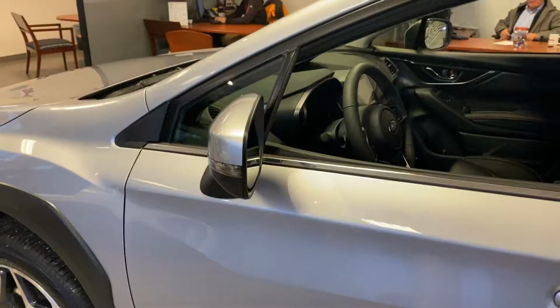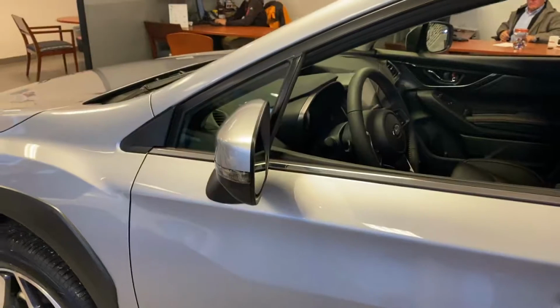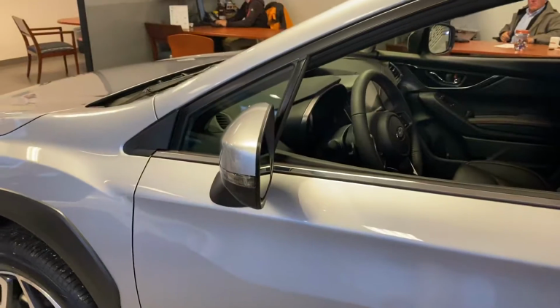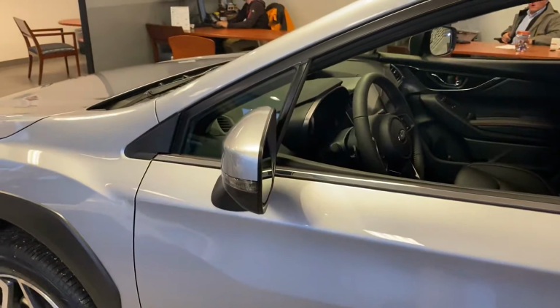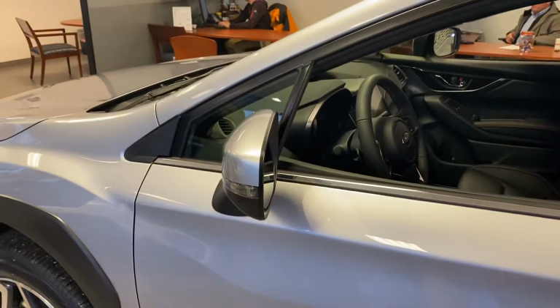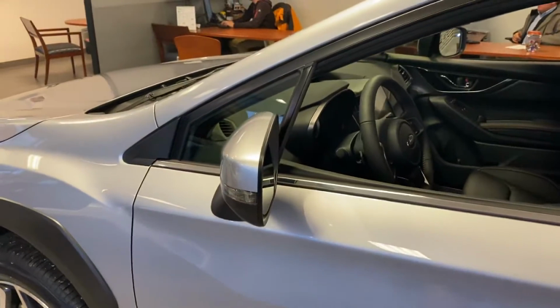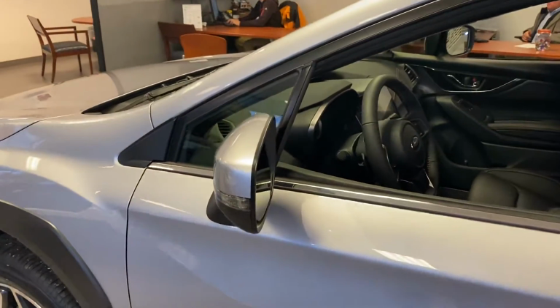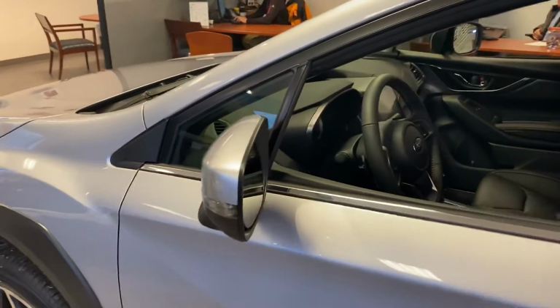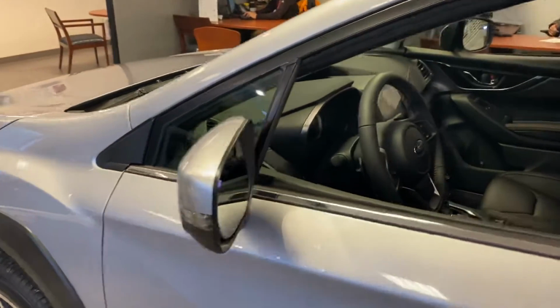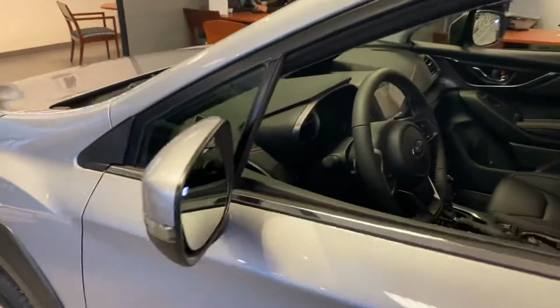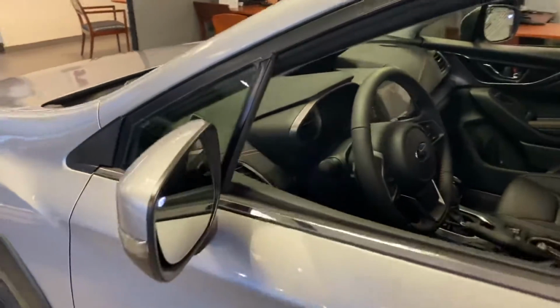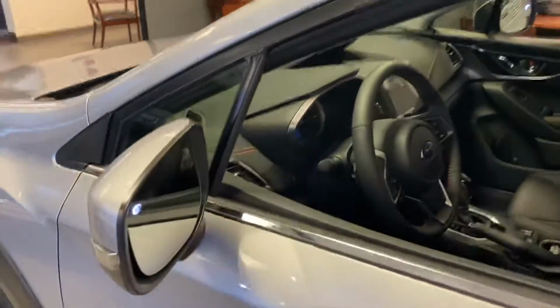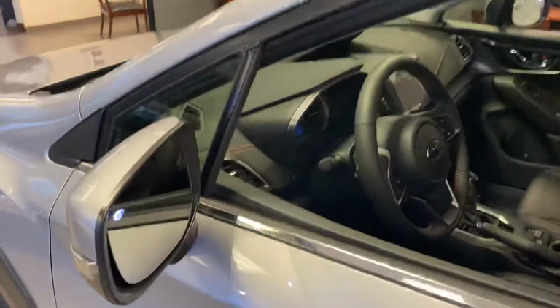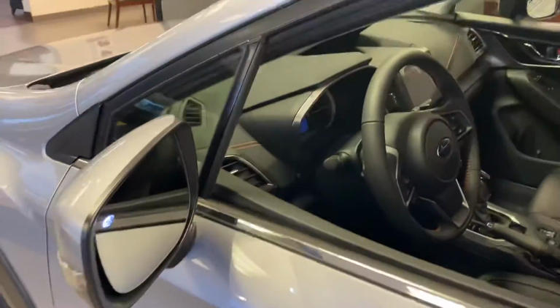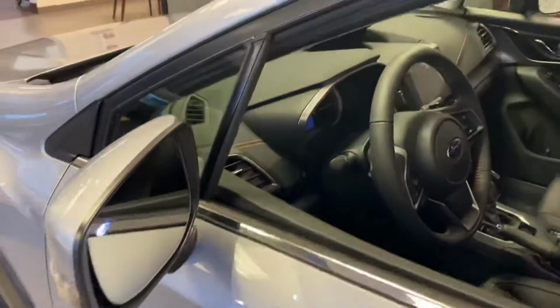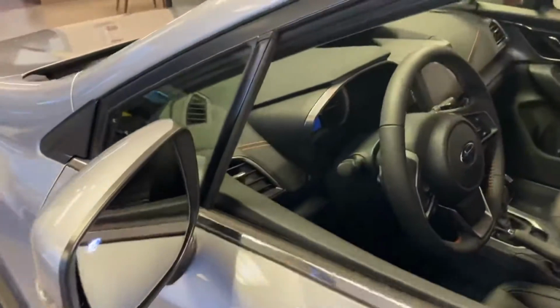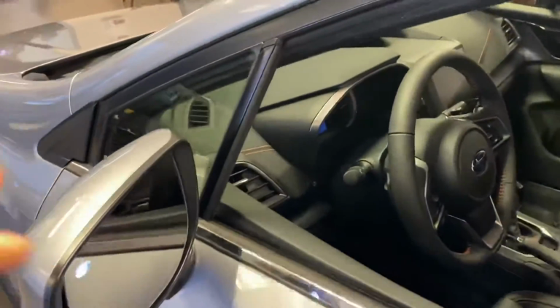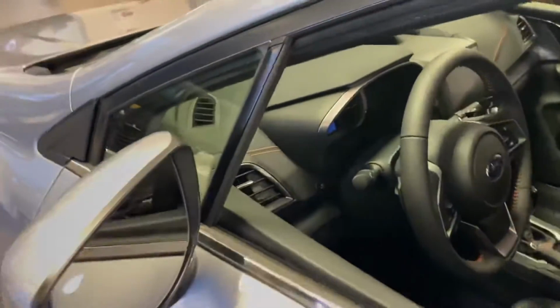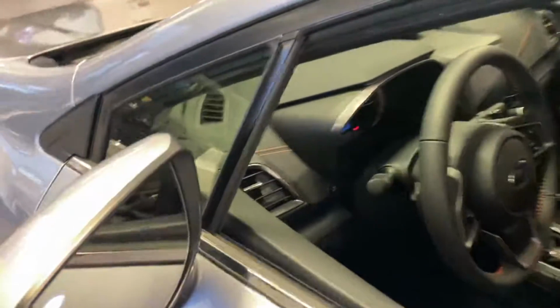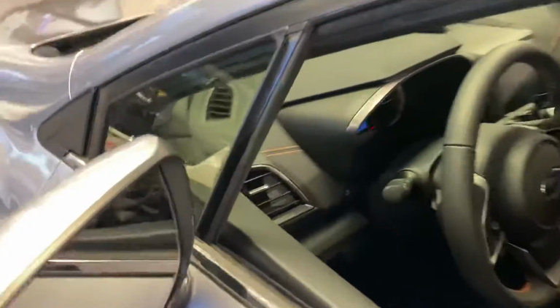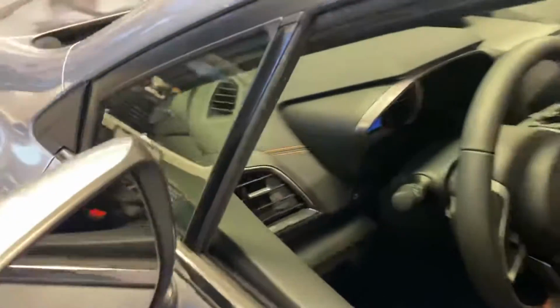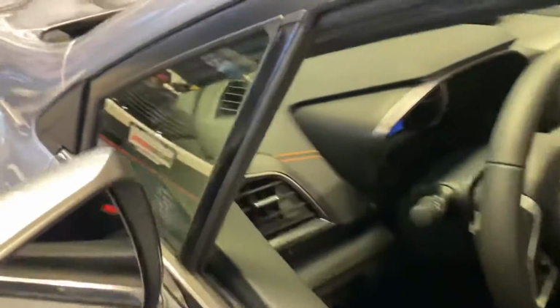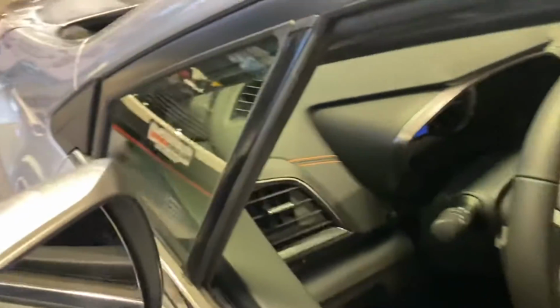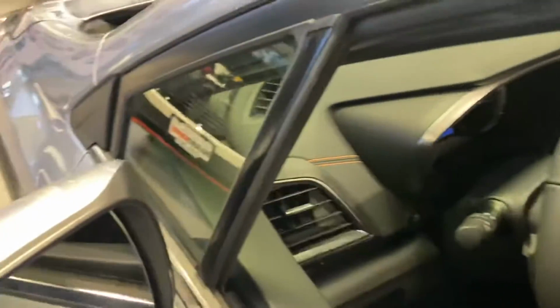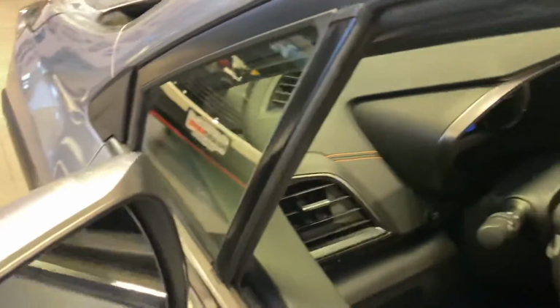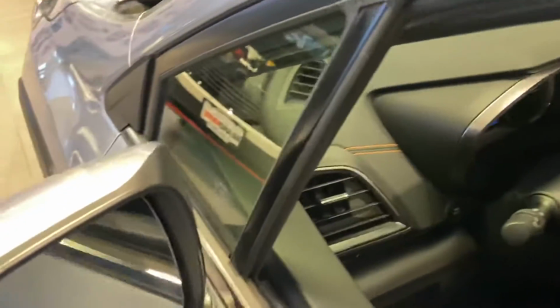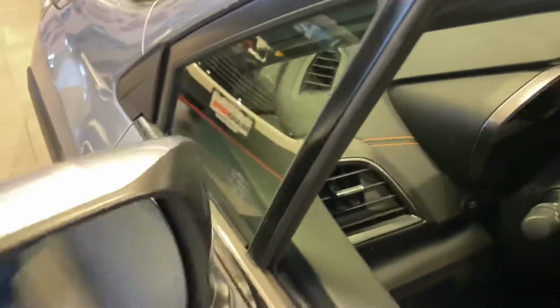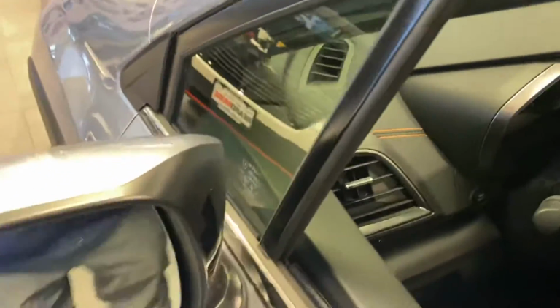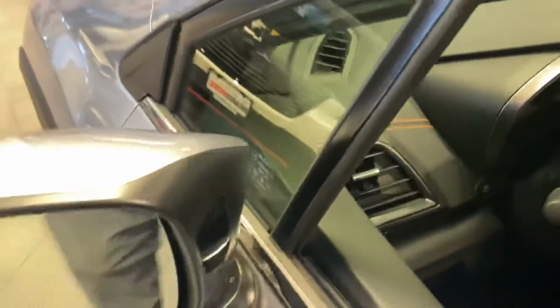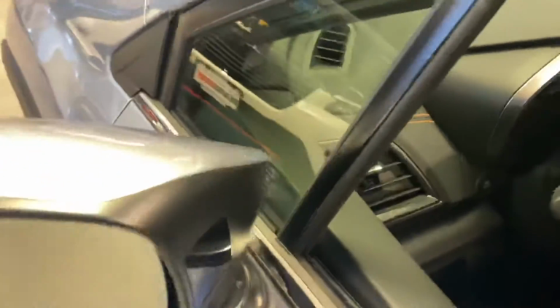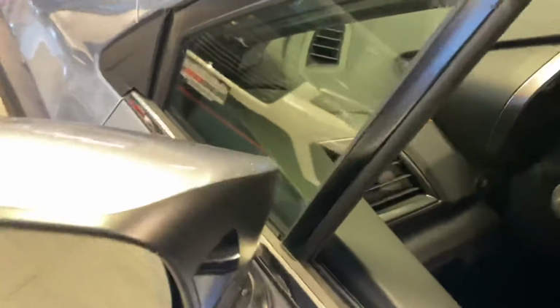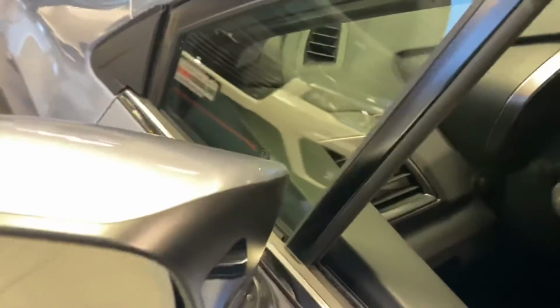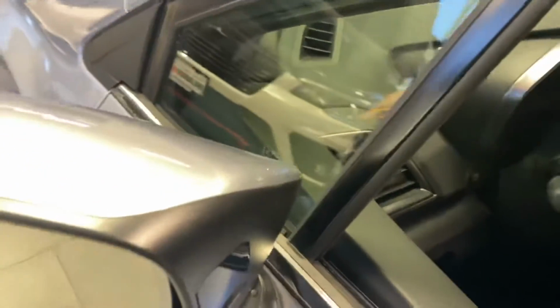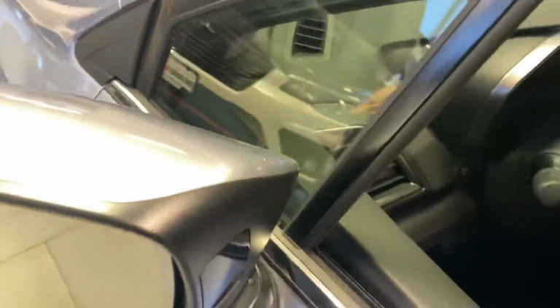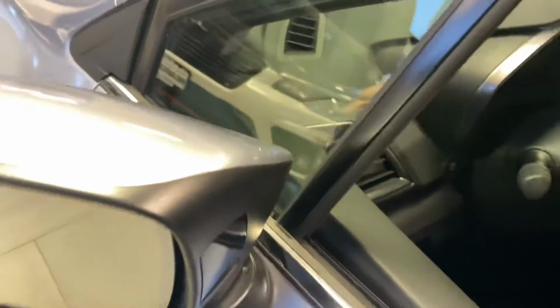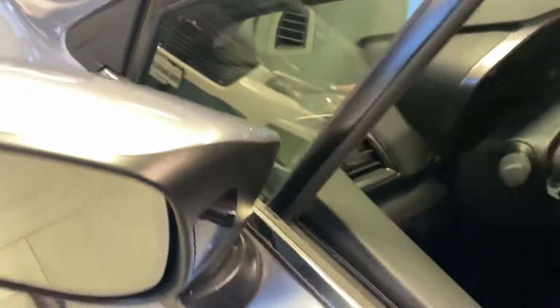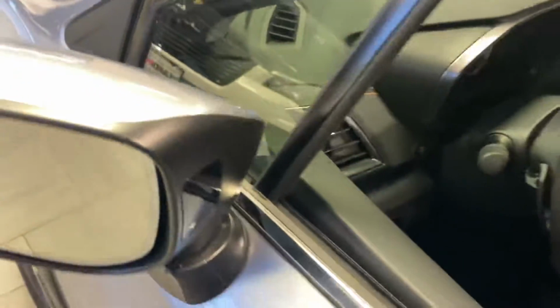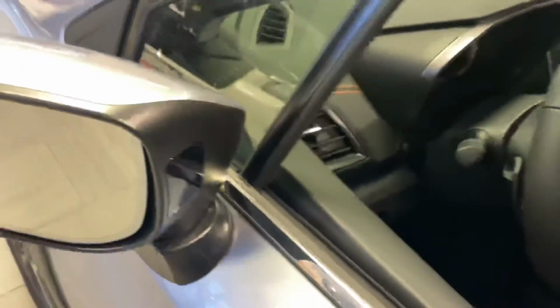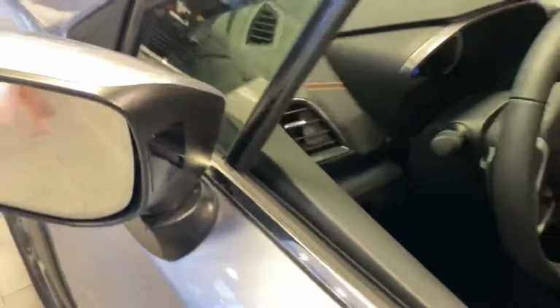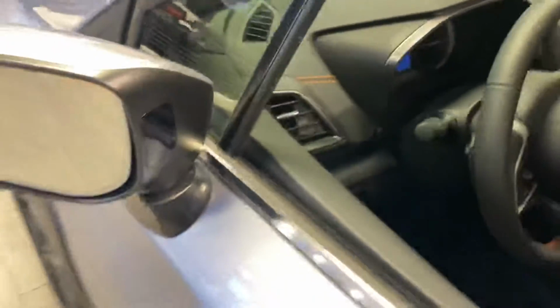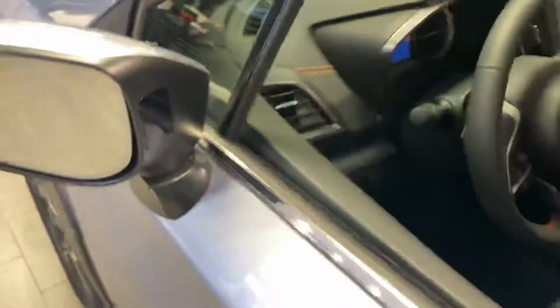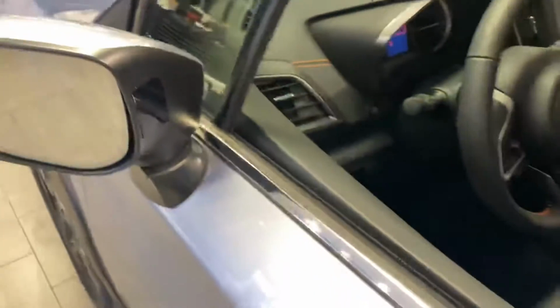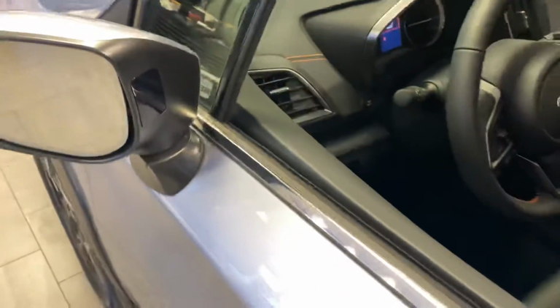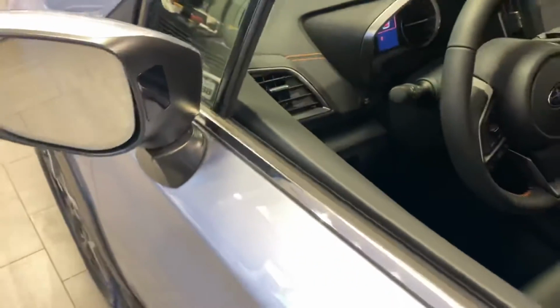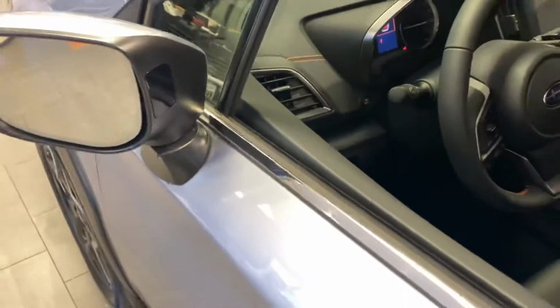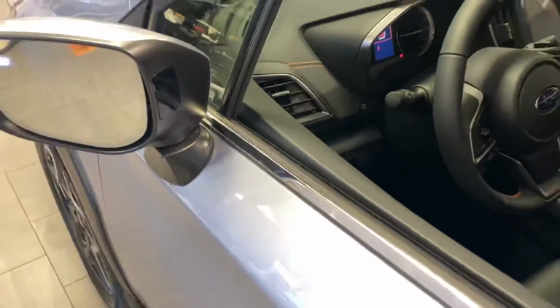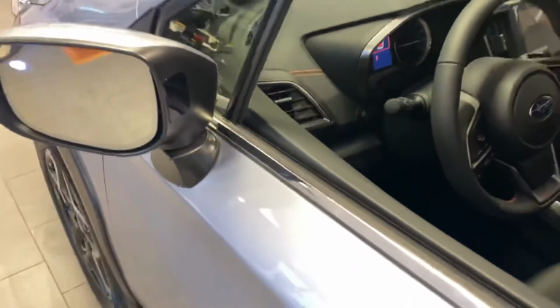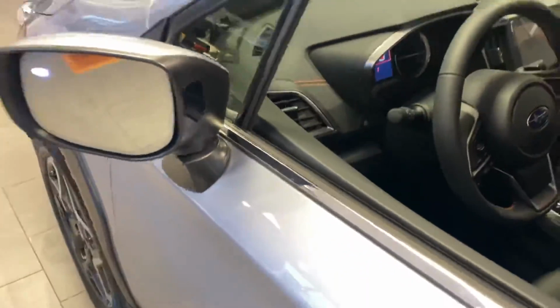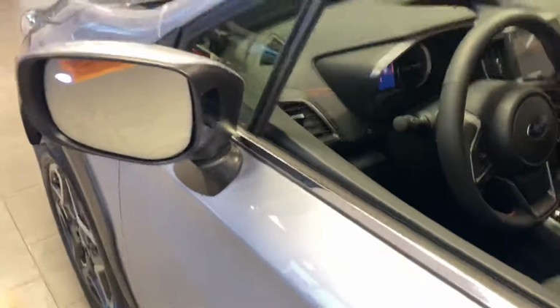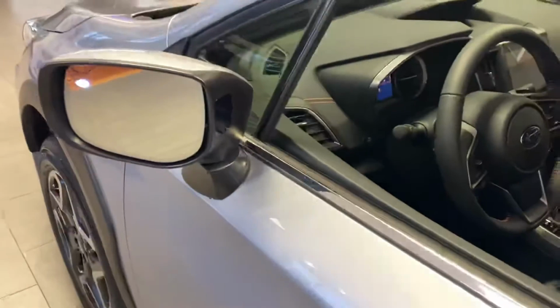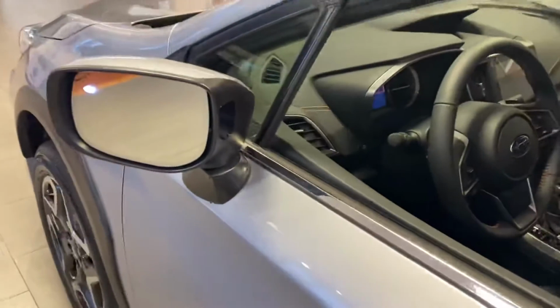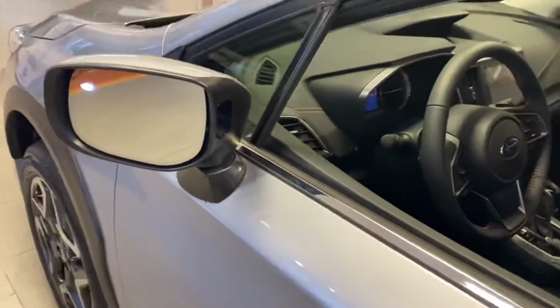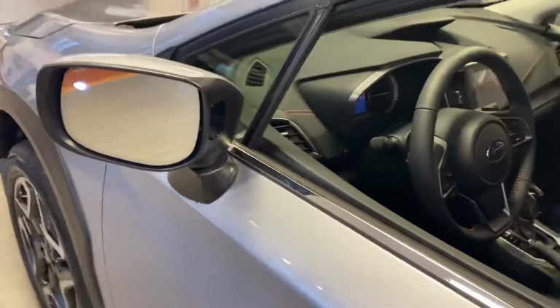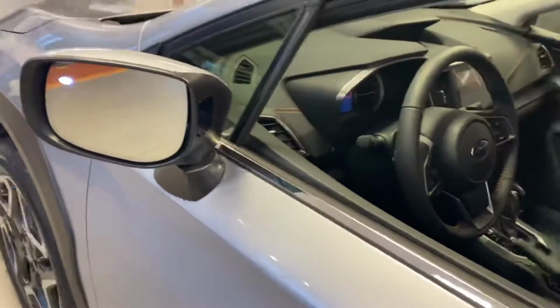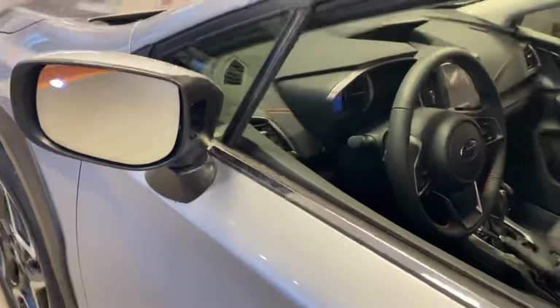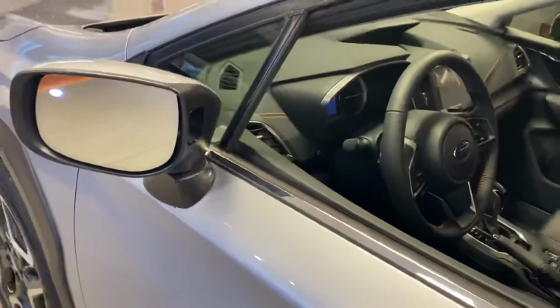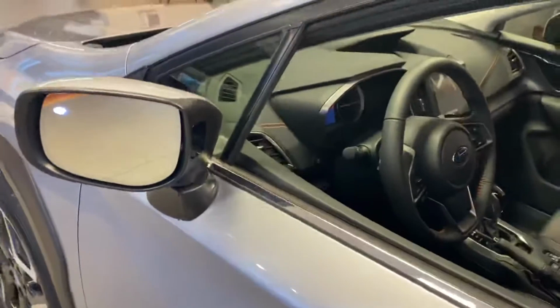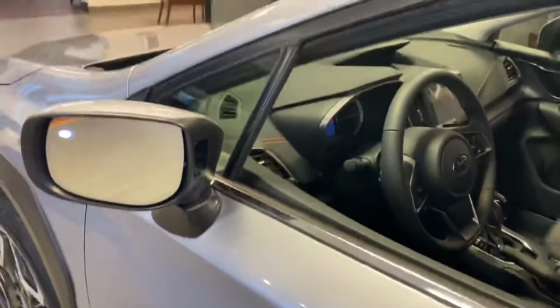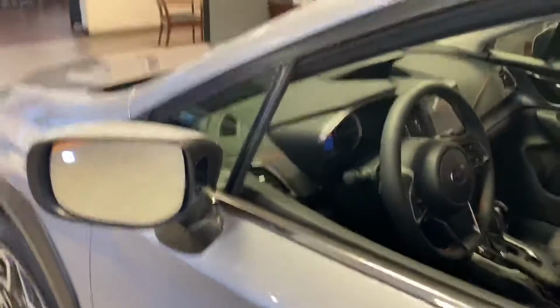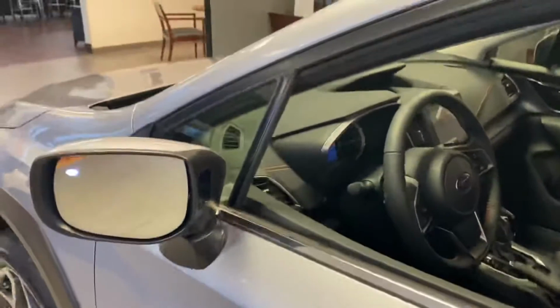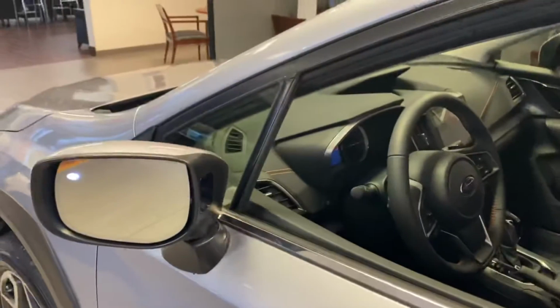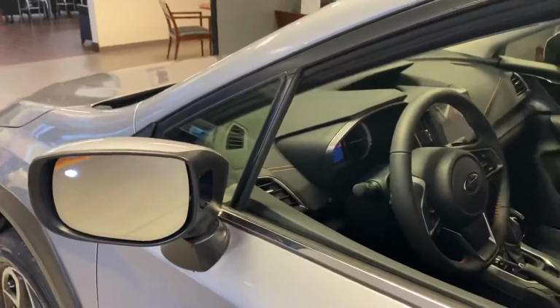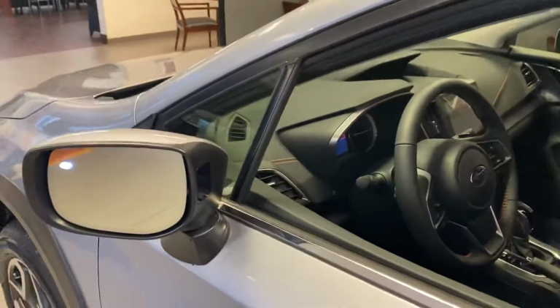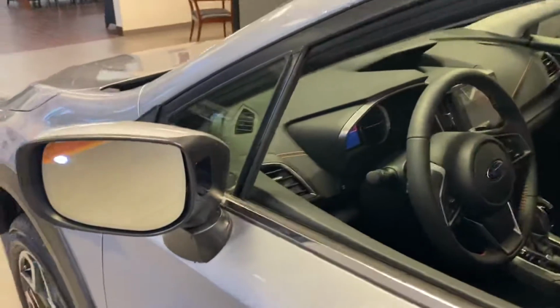All right guys, this is Alex with Beardmore Subaru and I'm just going to be going over with you today the three main safety features on these Subaru brand.